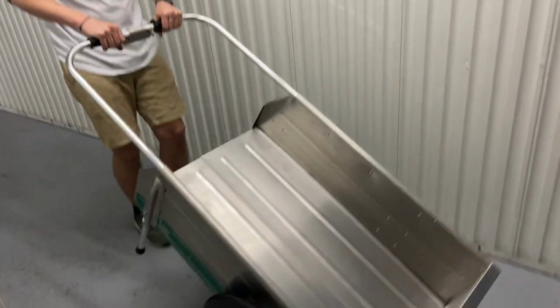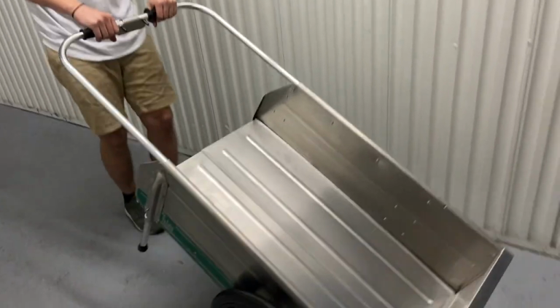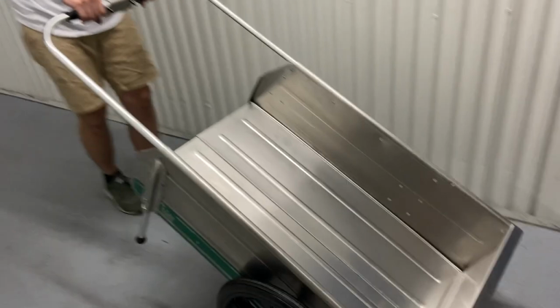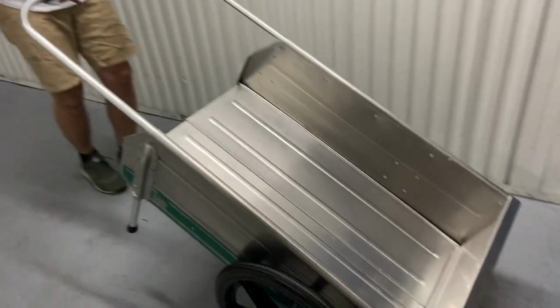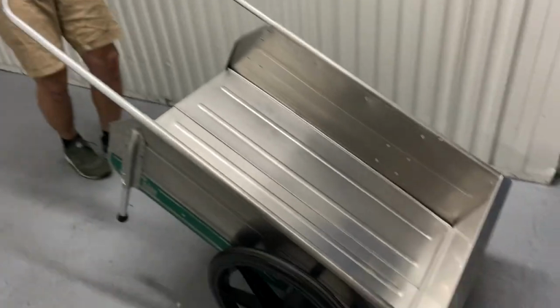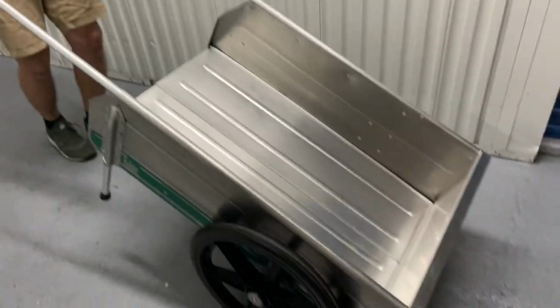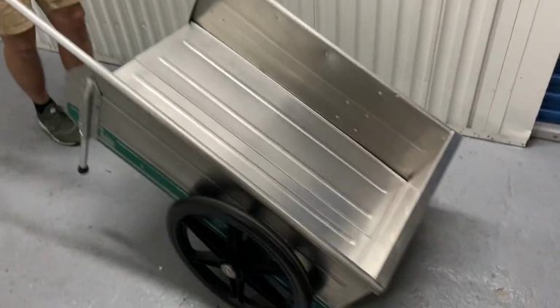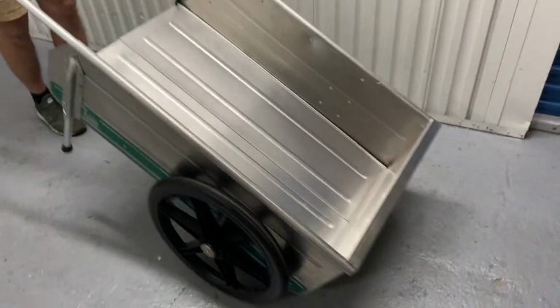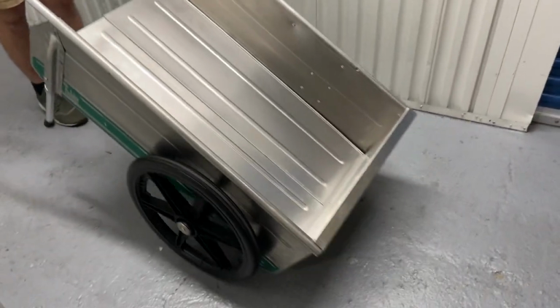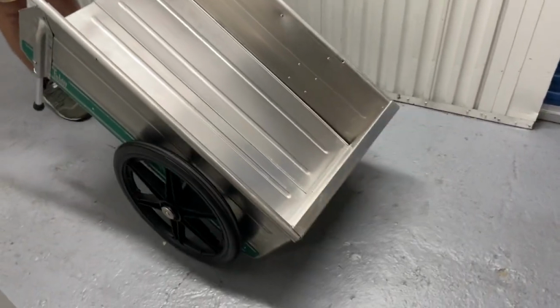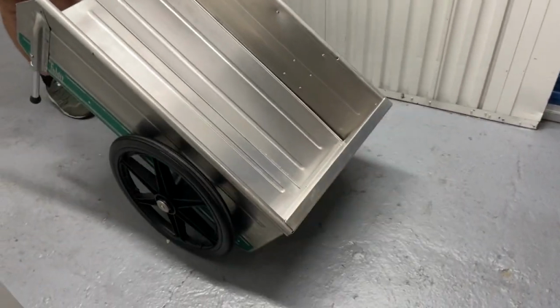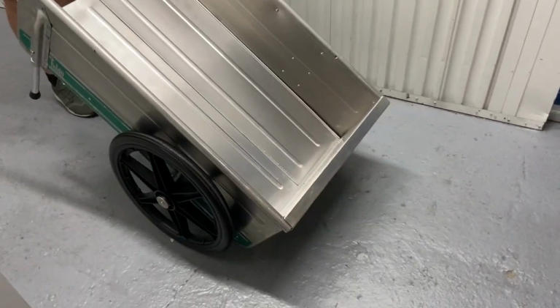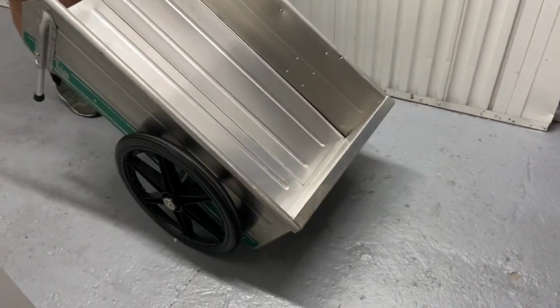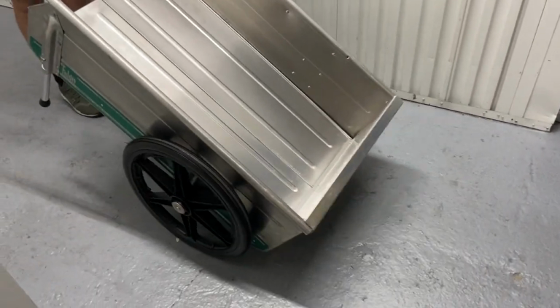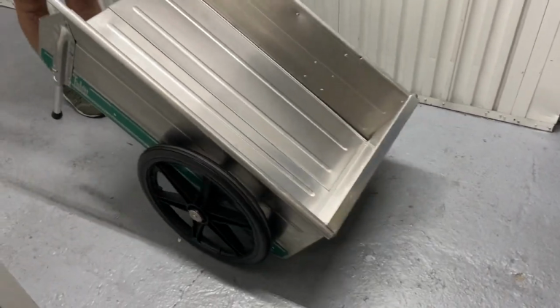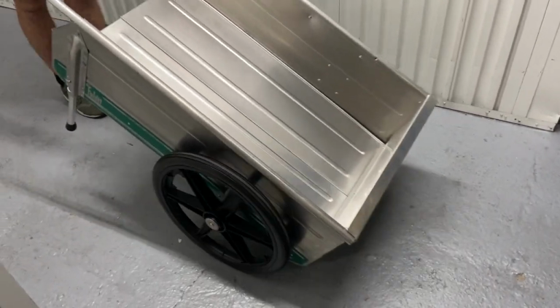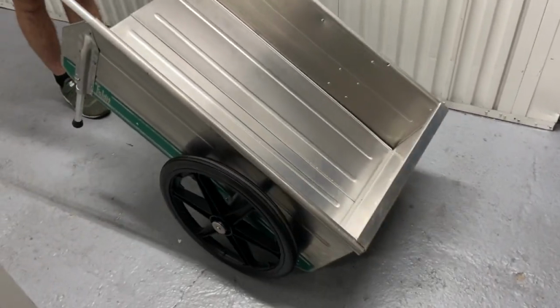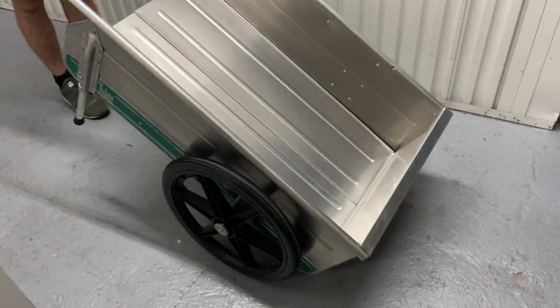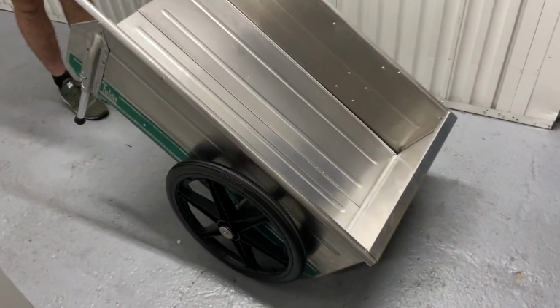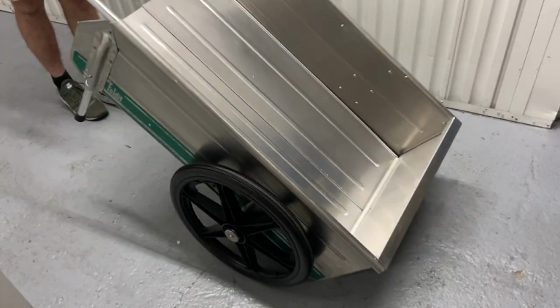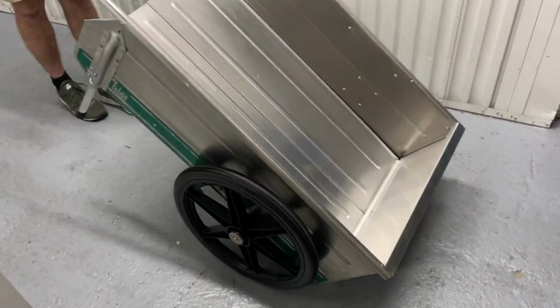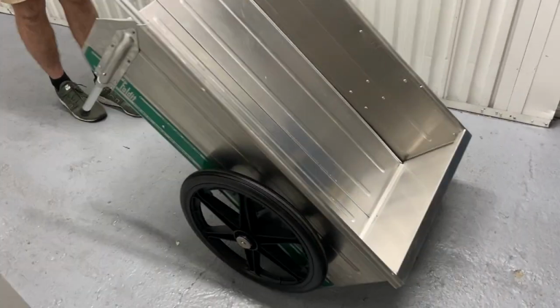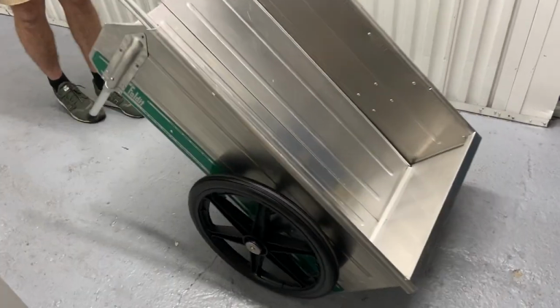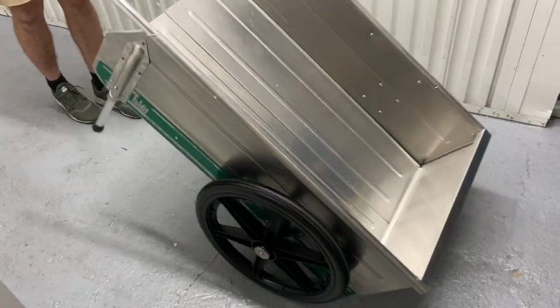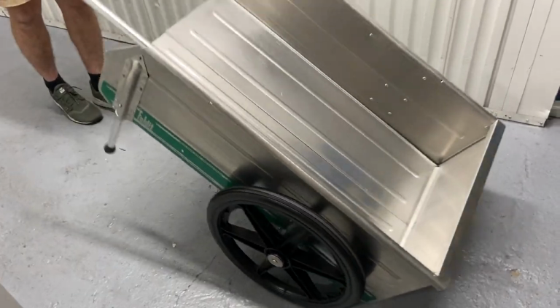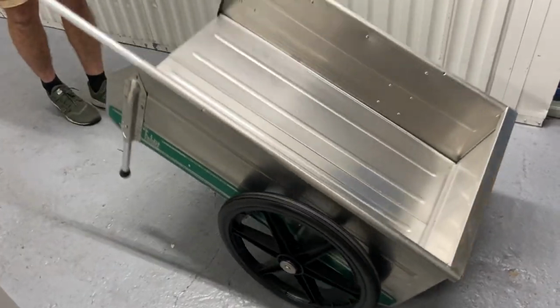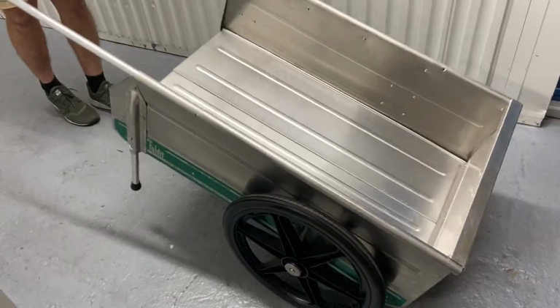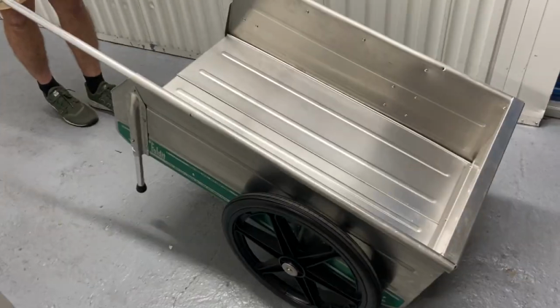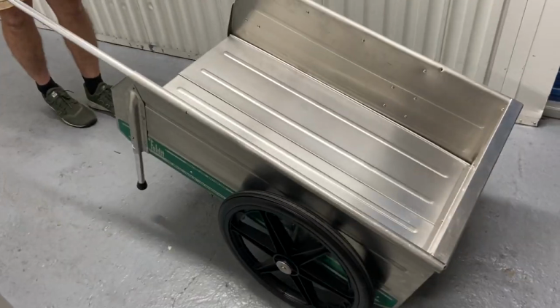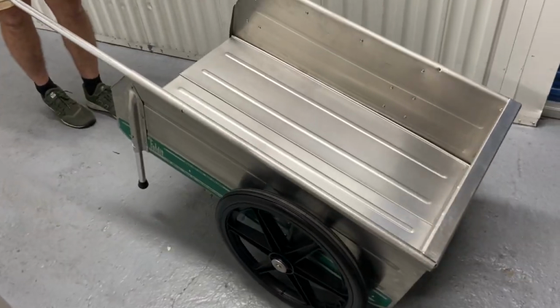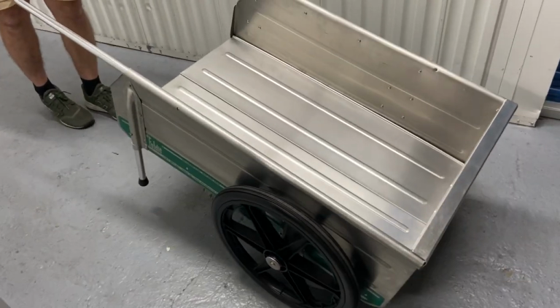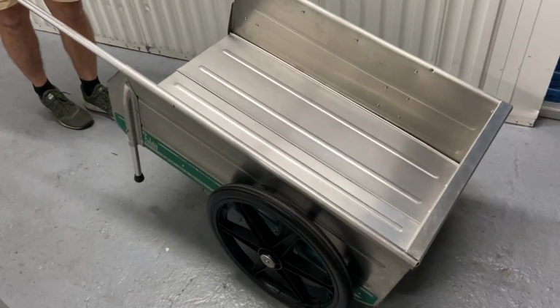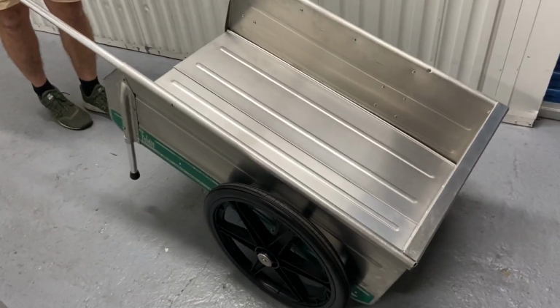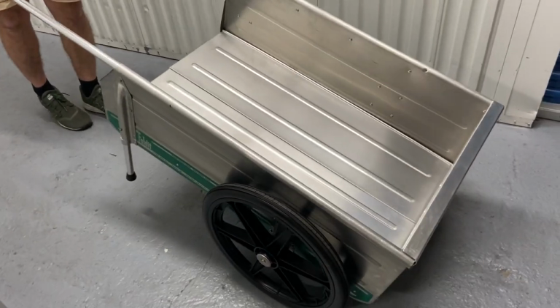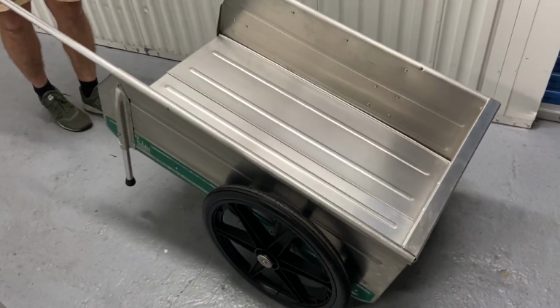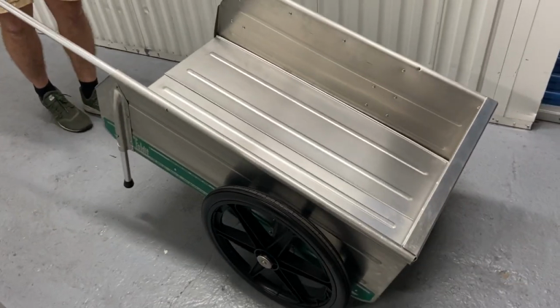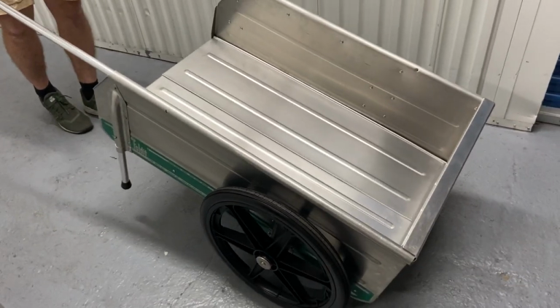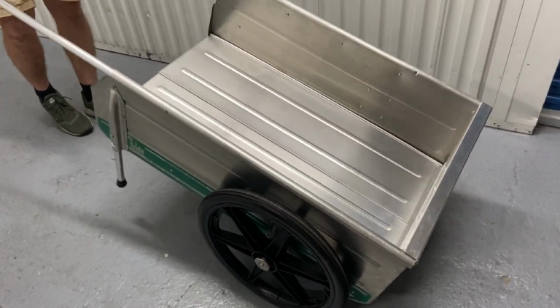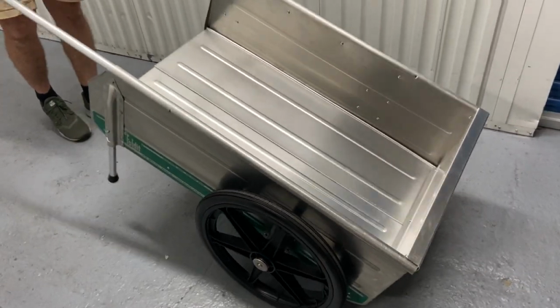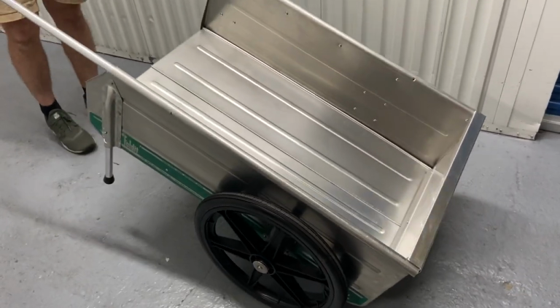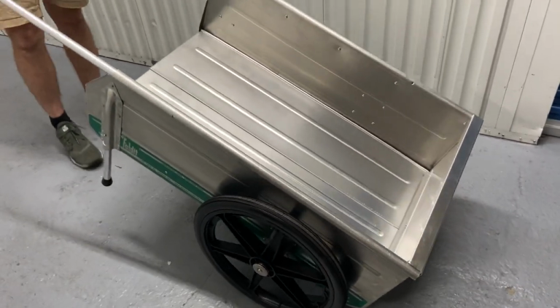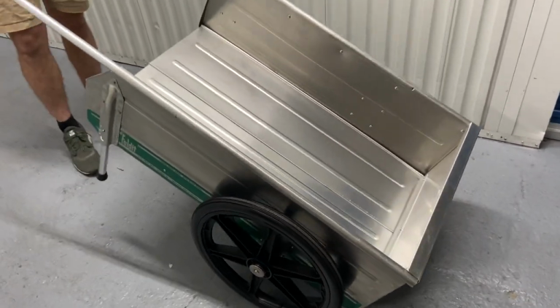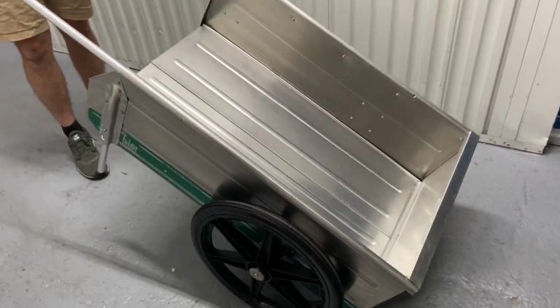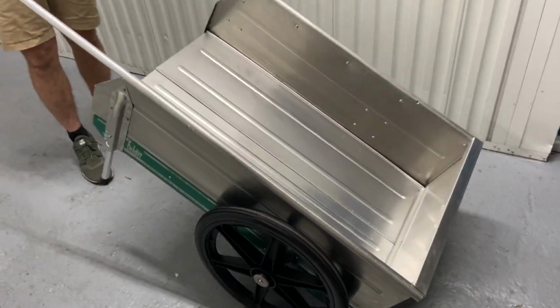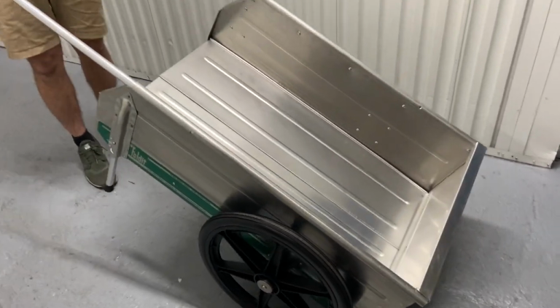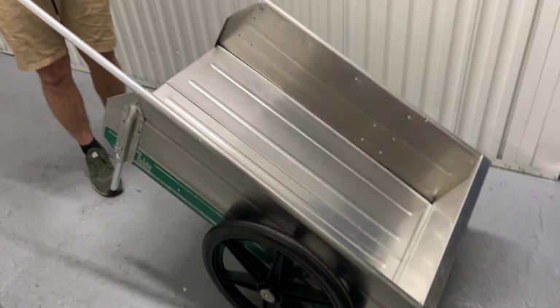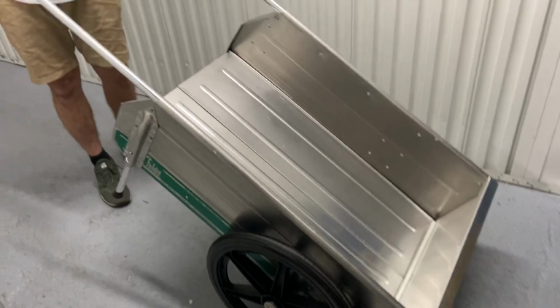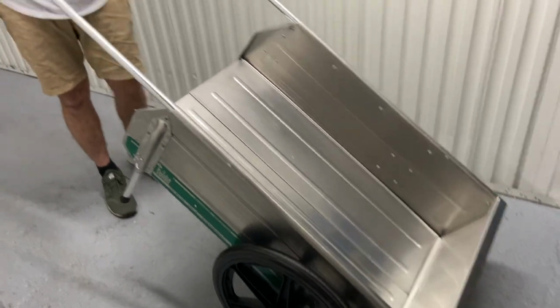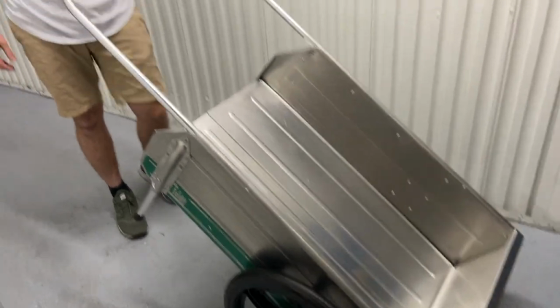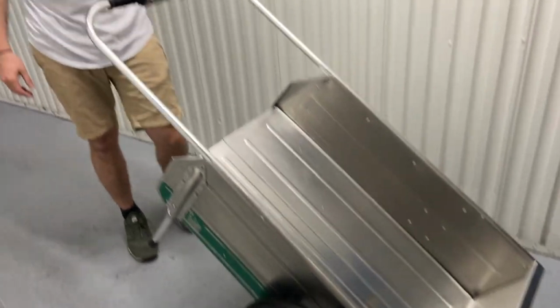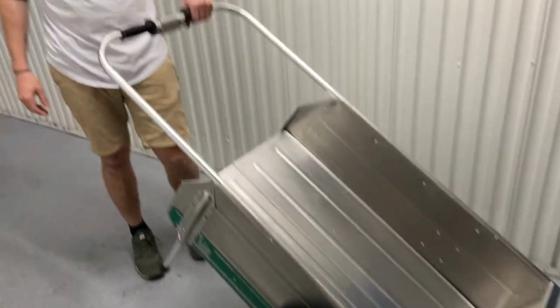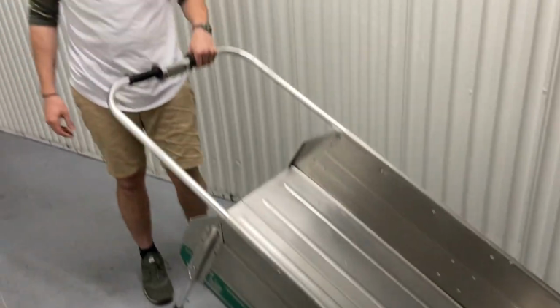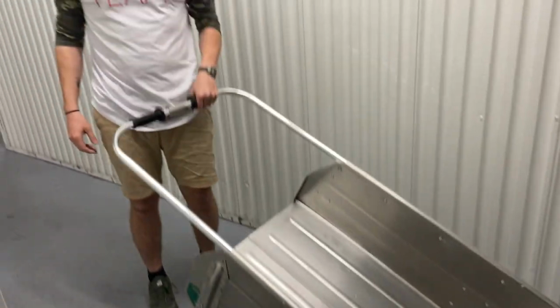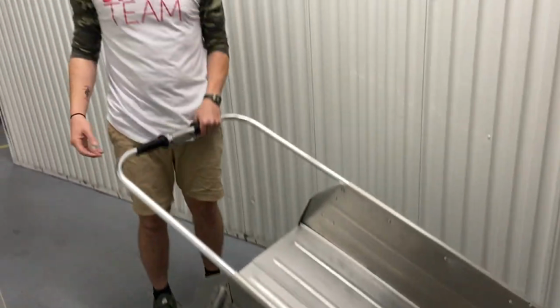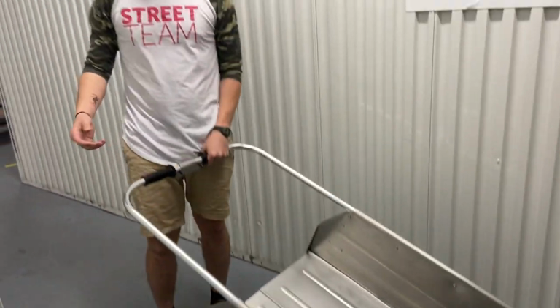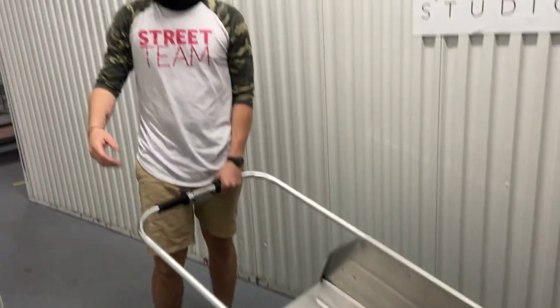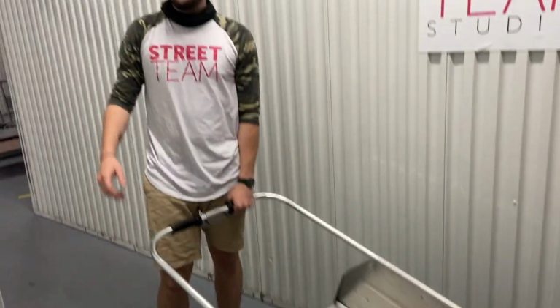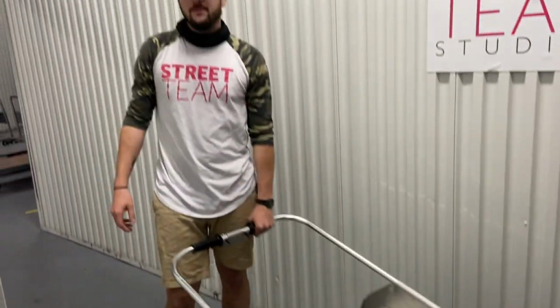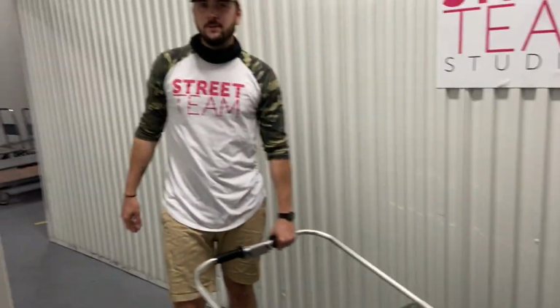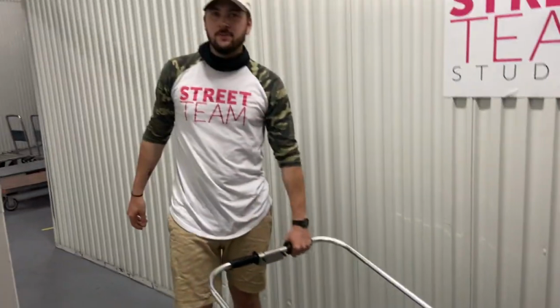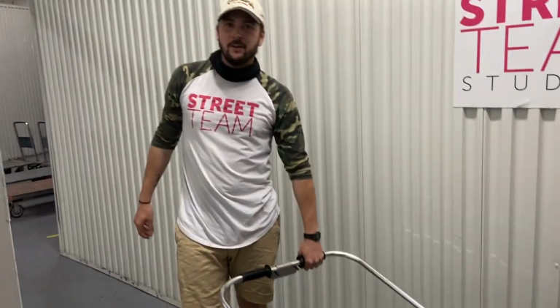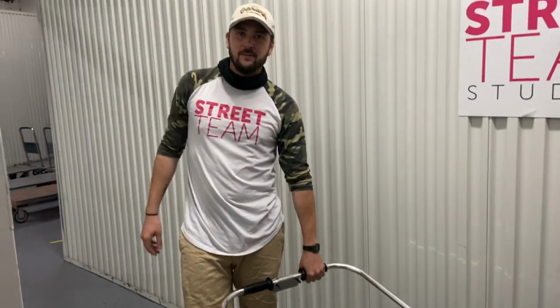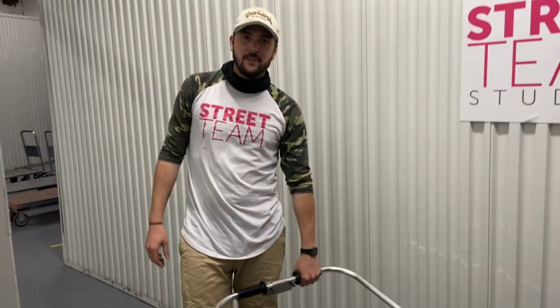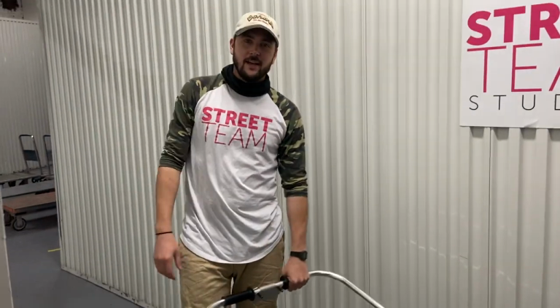And there you go. It's all ready to go. Wheel it around town.